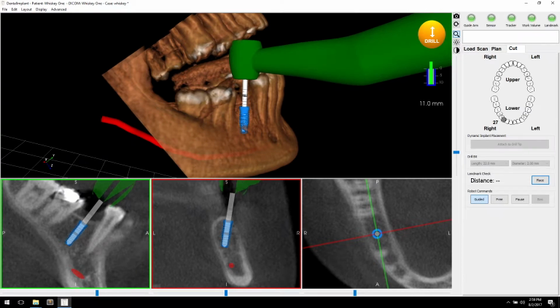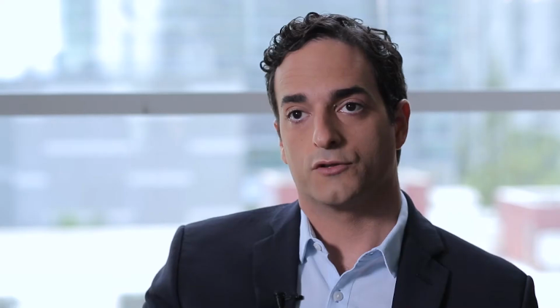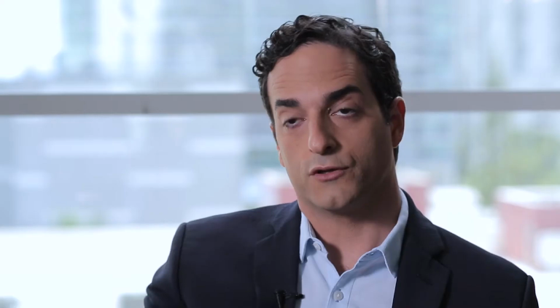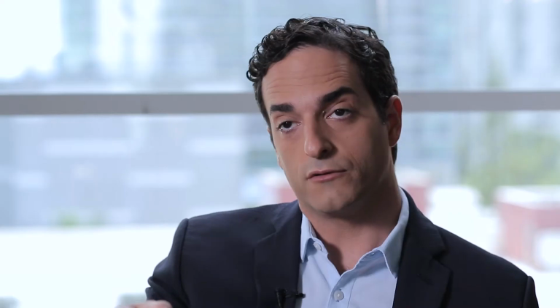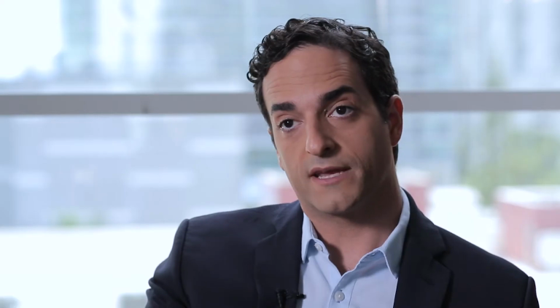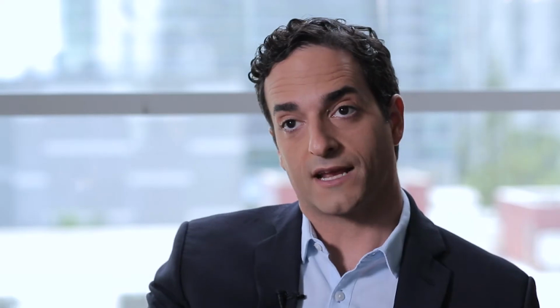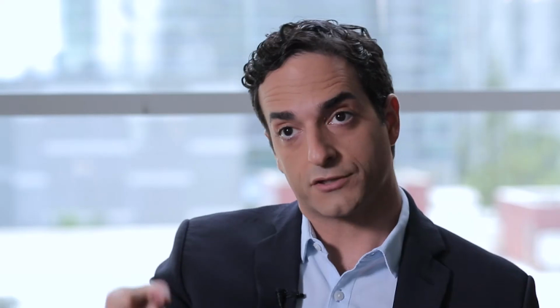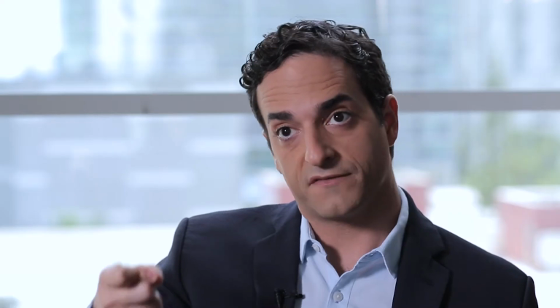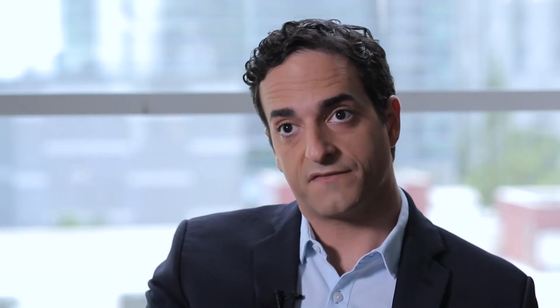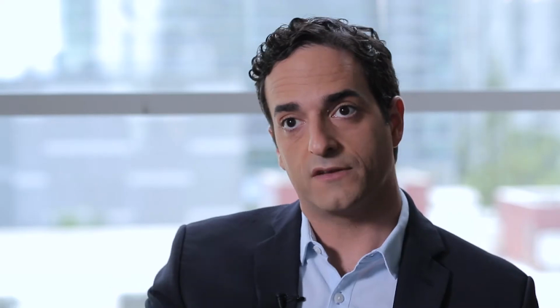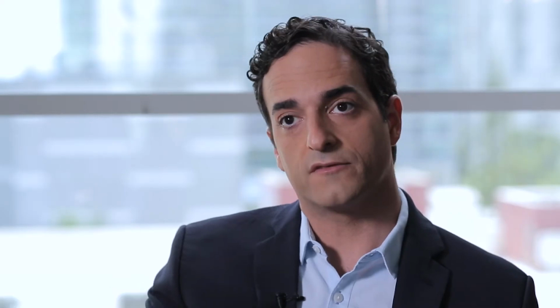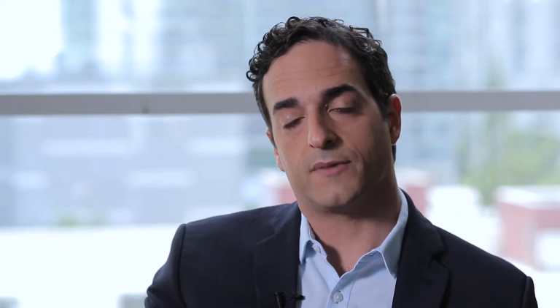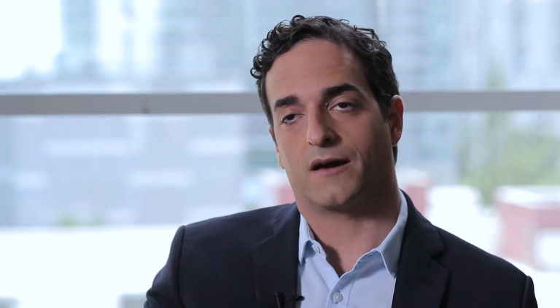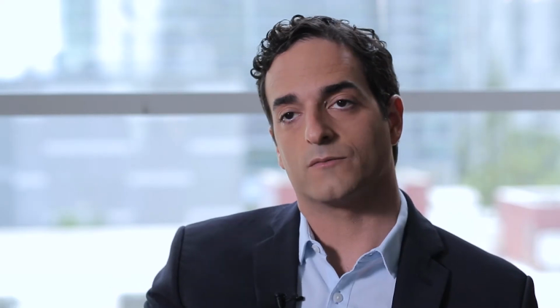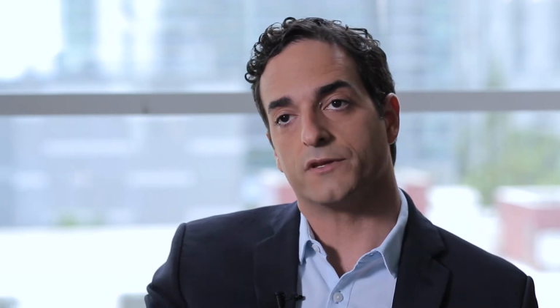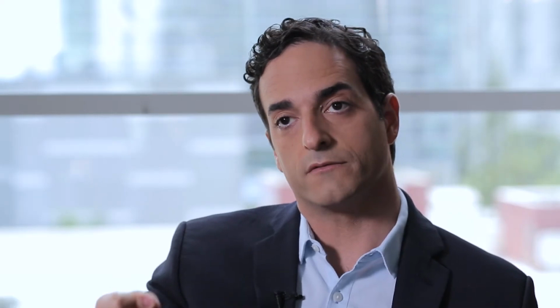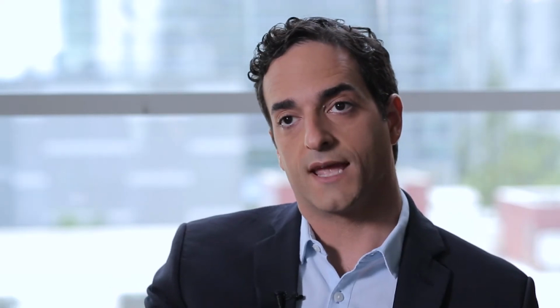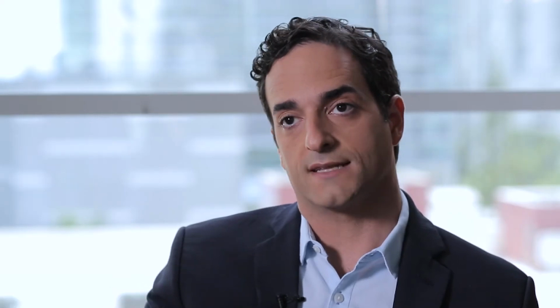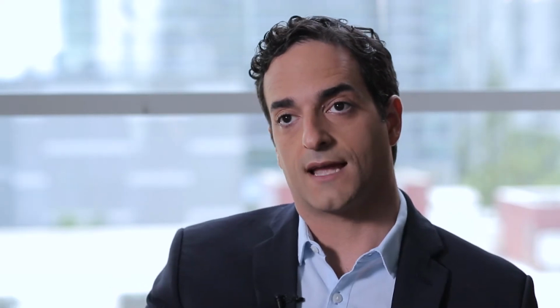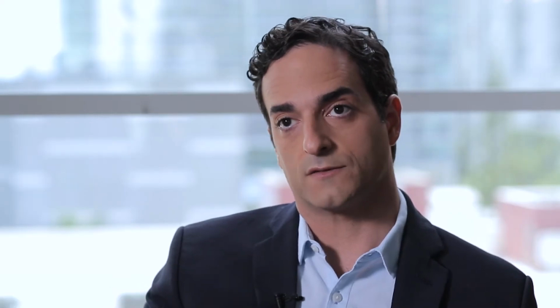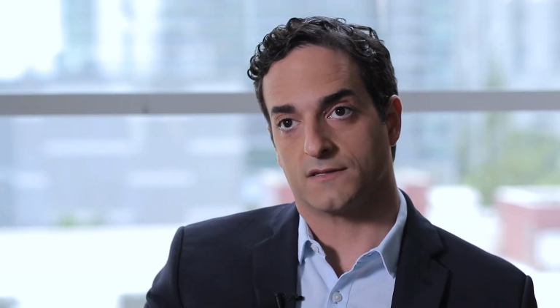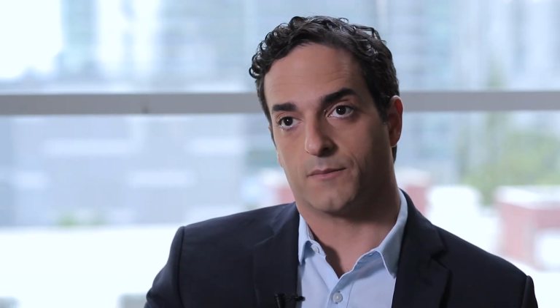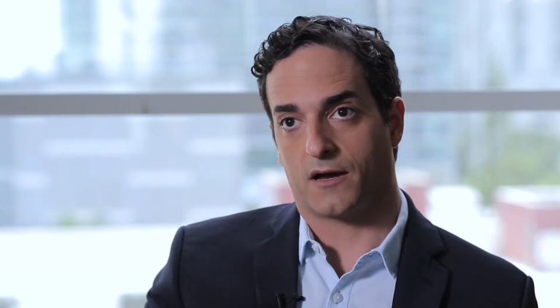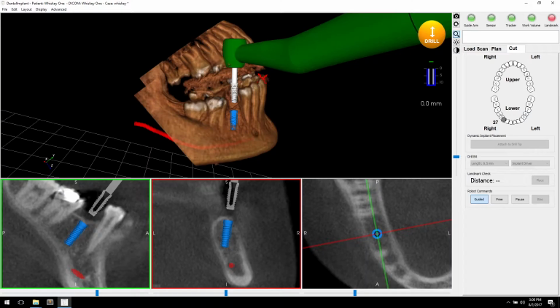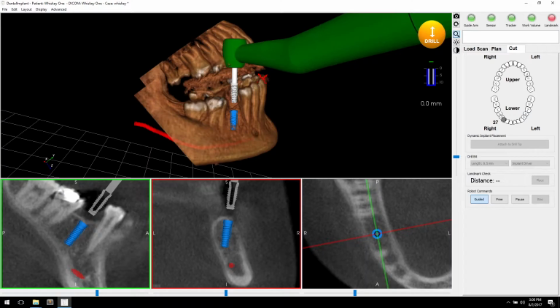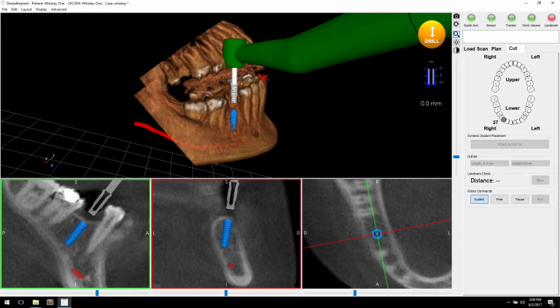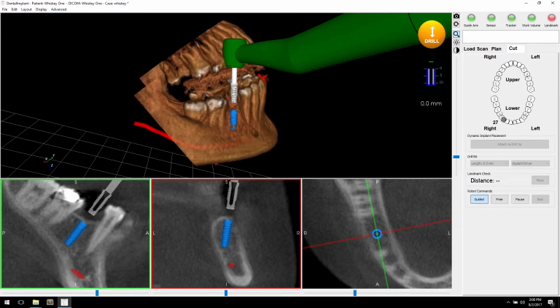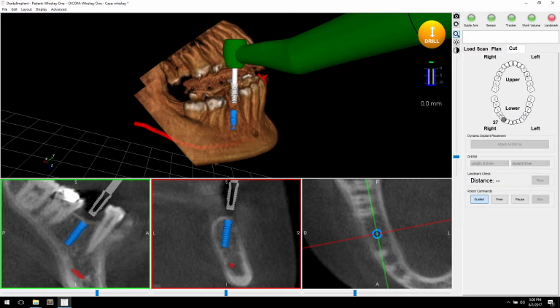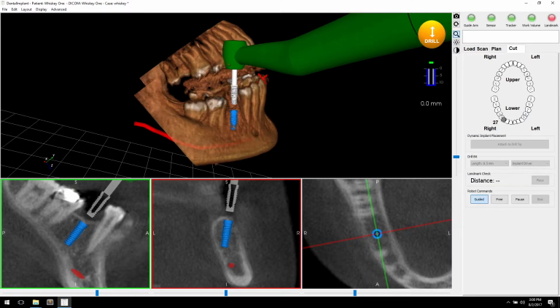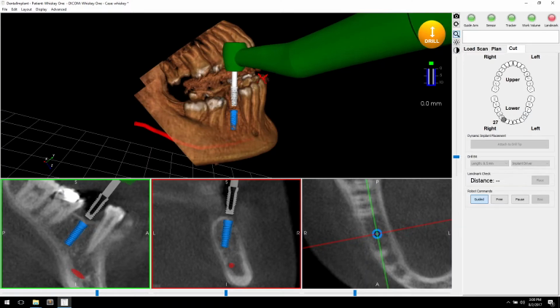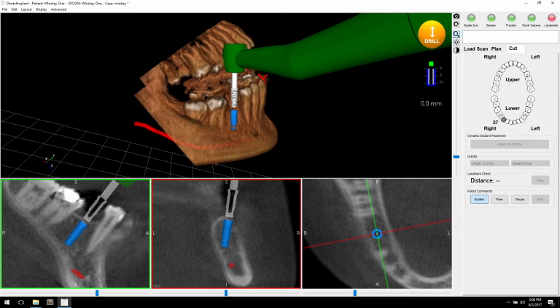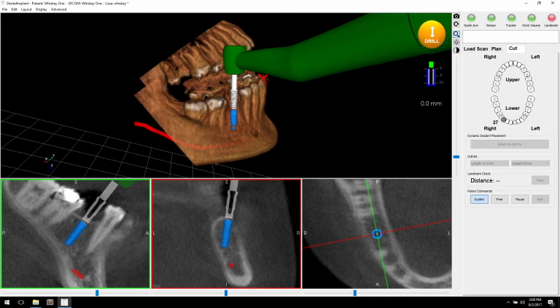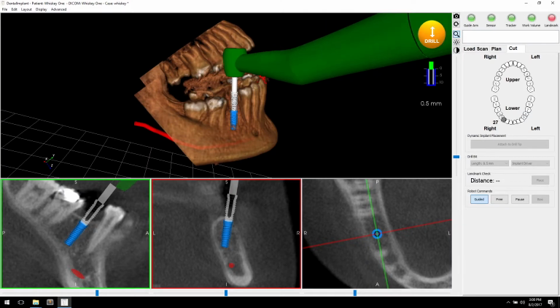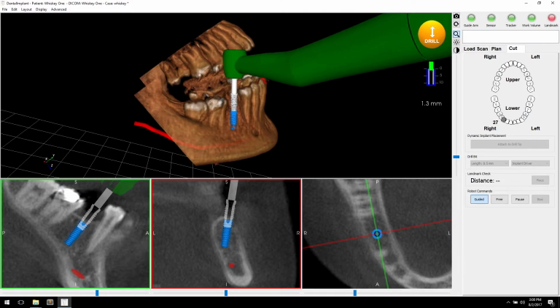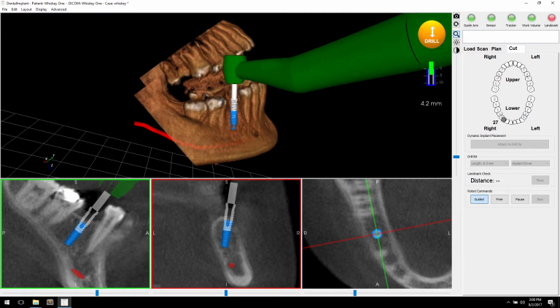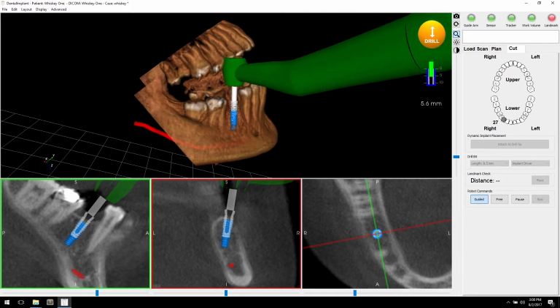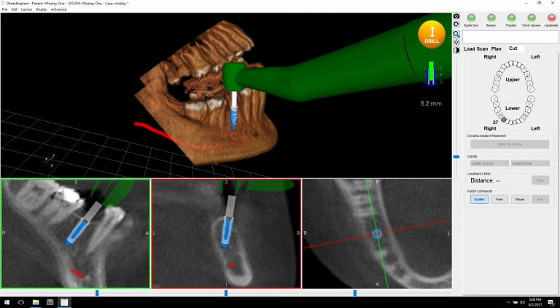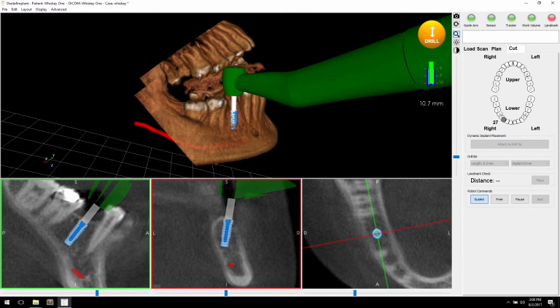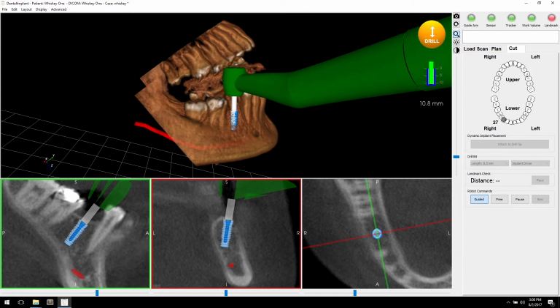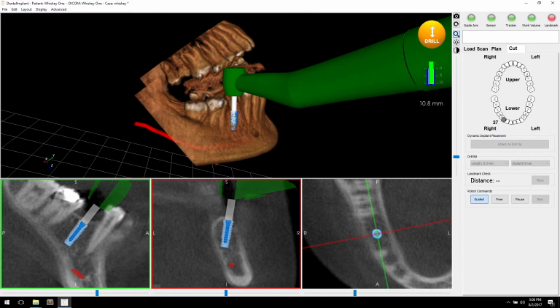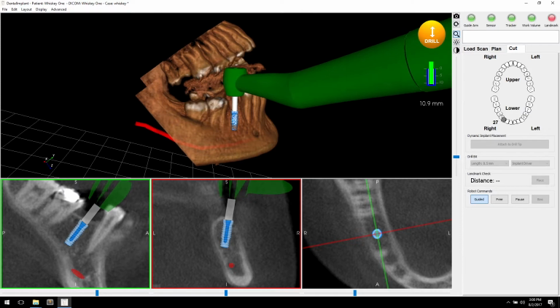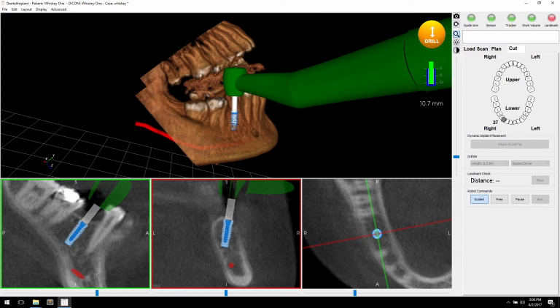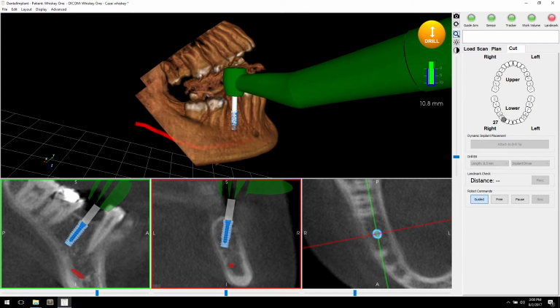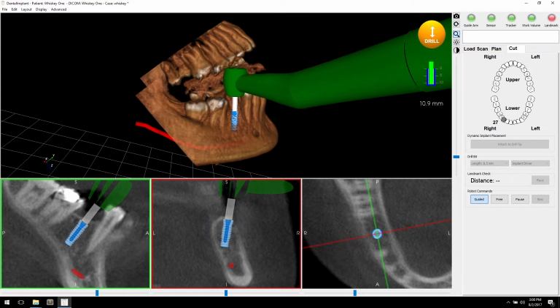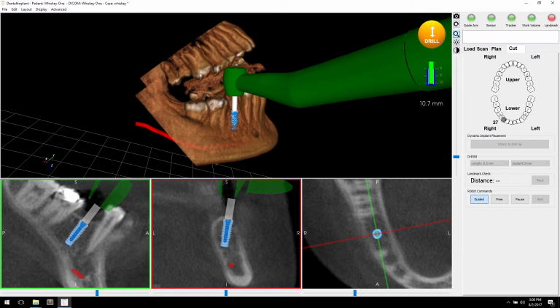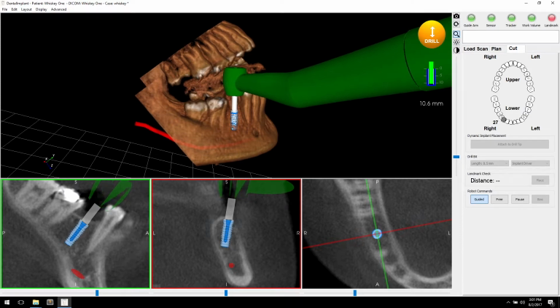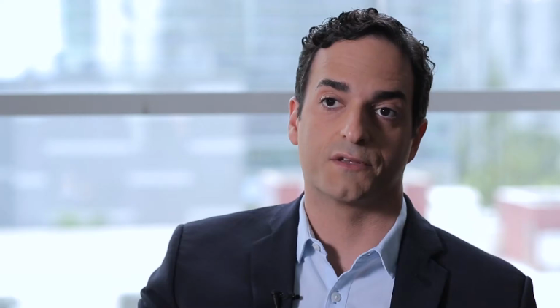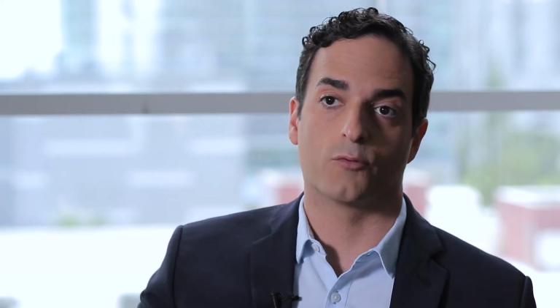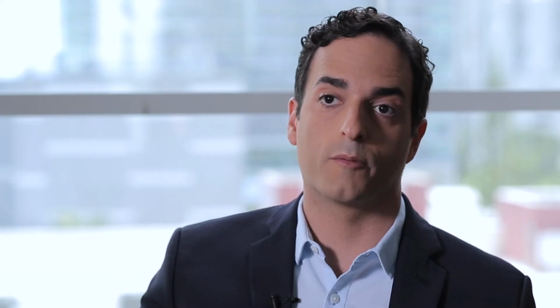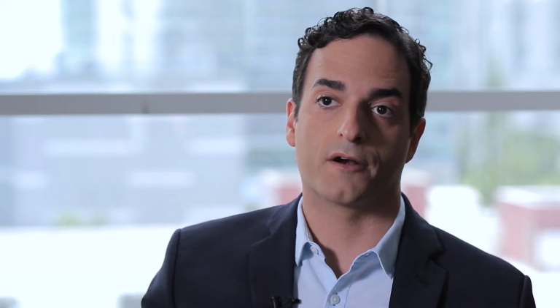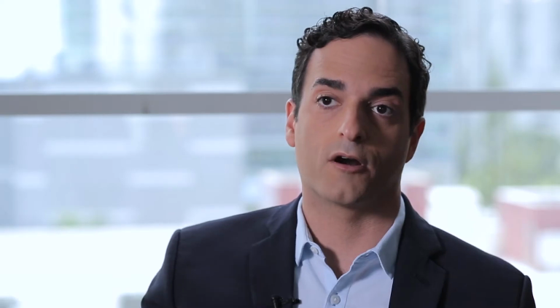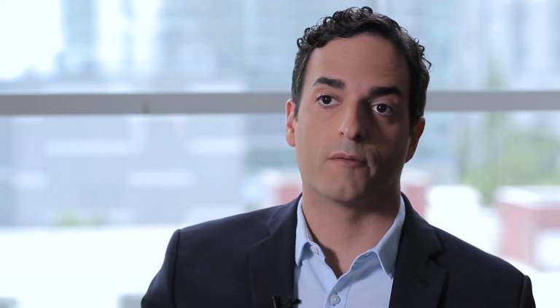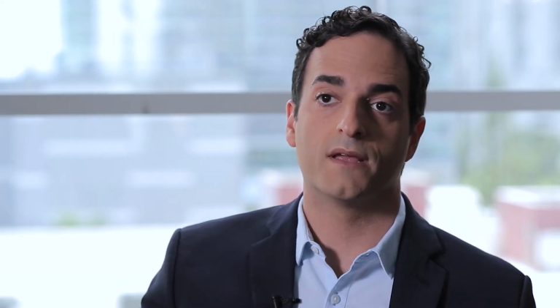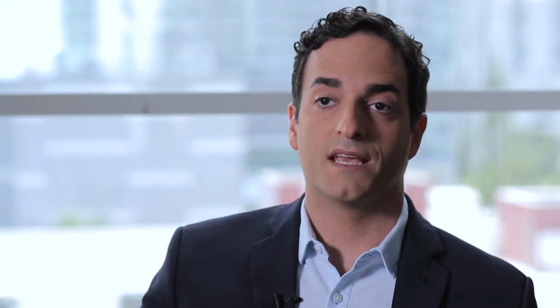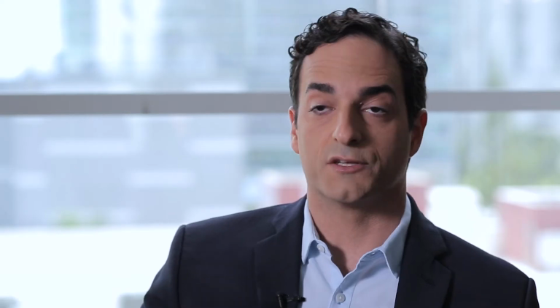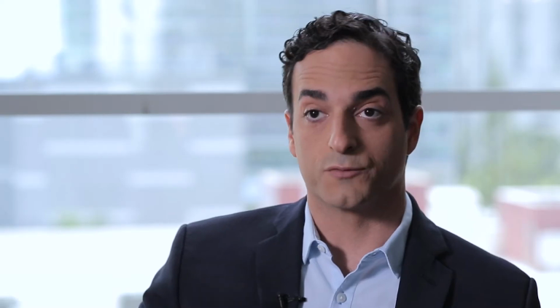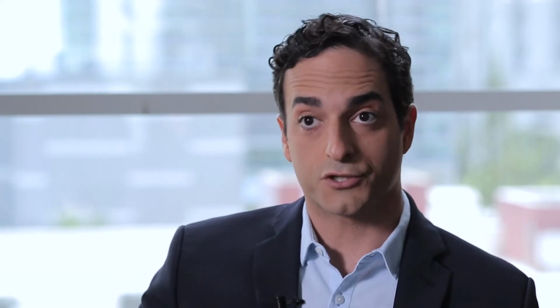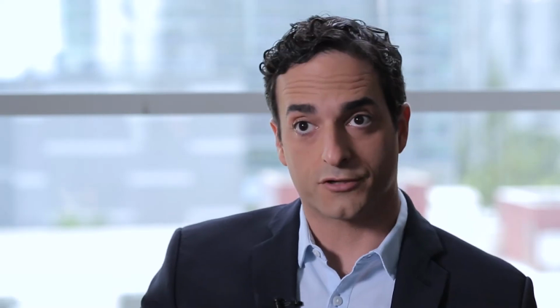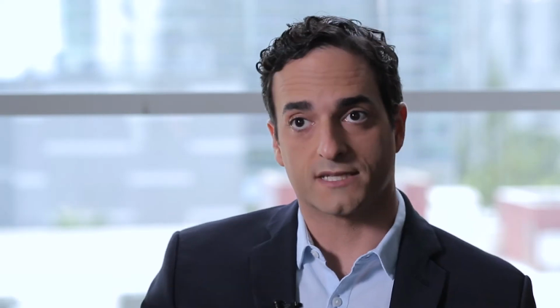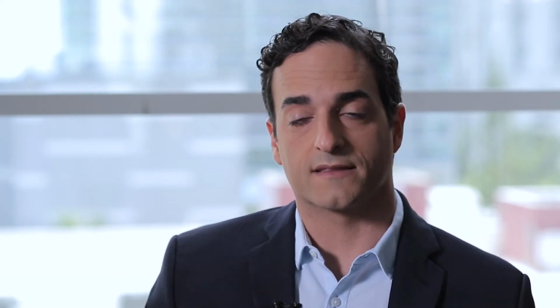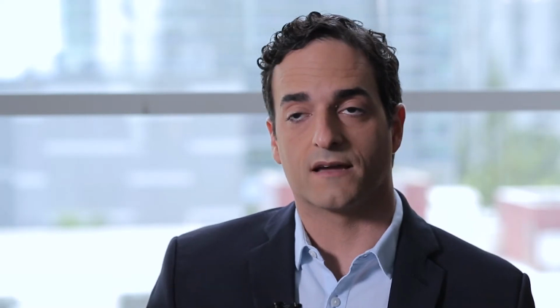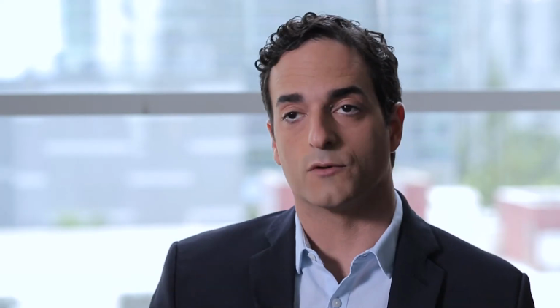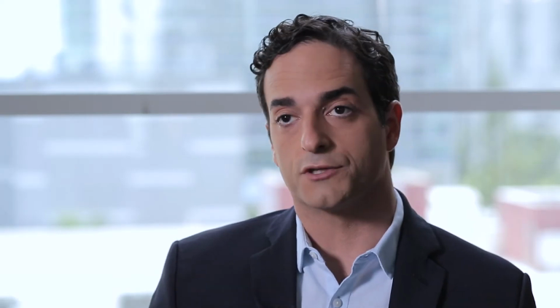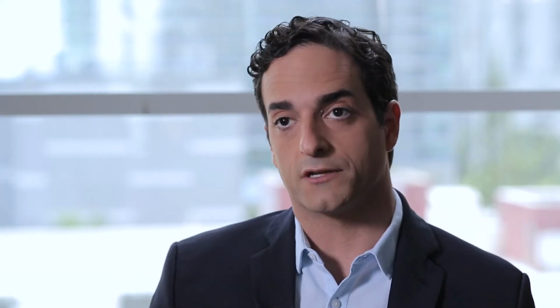You can actually feel the bottom when you get down to that point, and feel that you can't drill any deeper because the robot arm is restricting that motion.